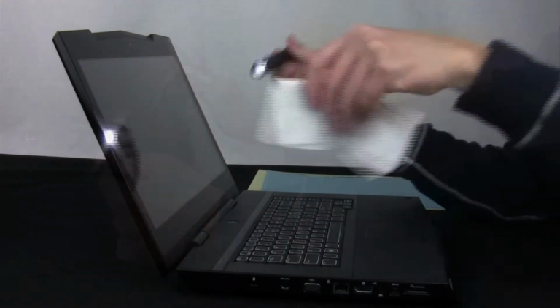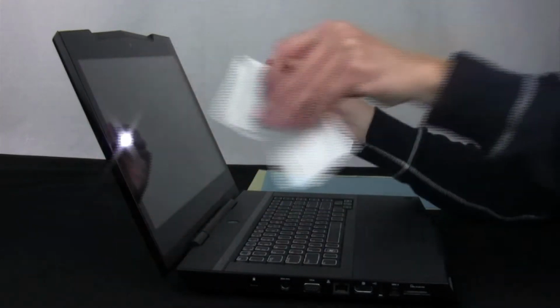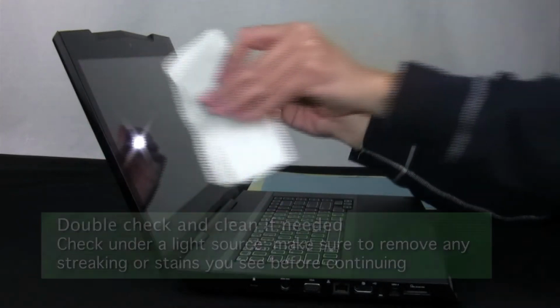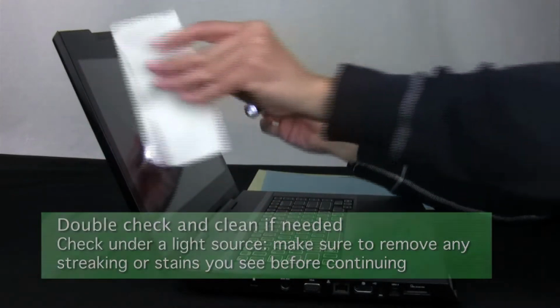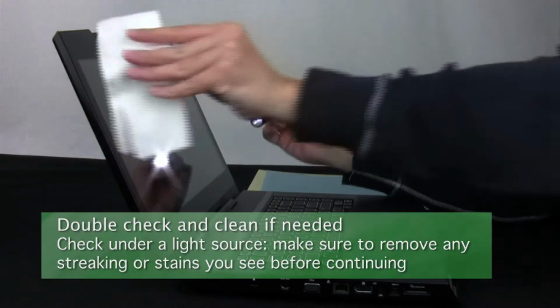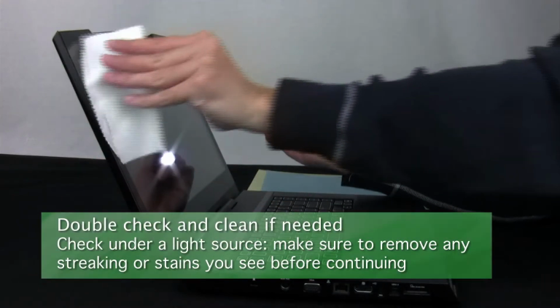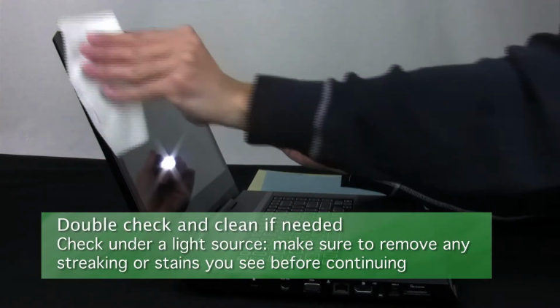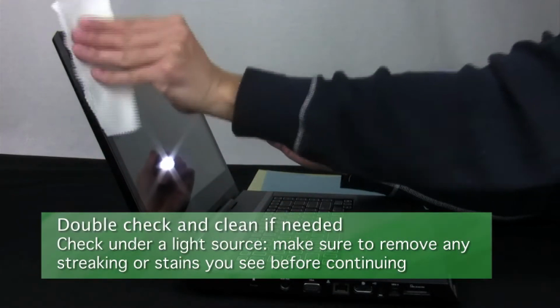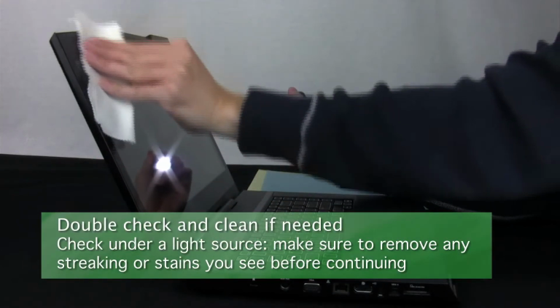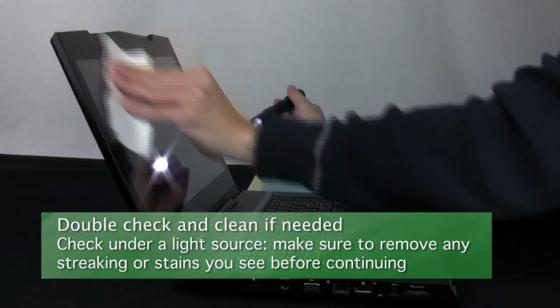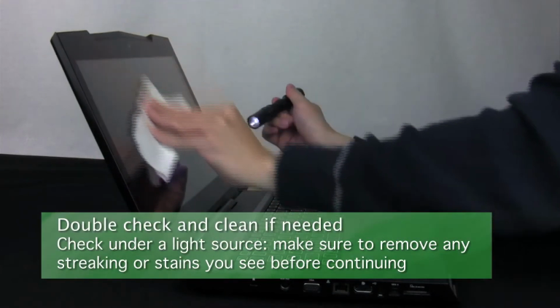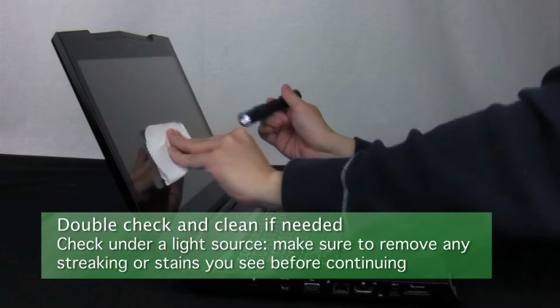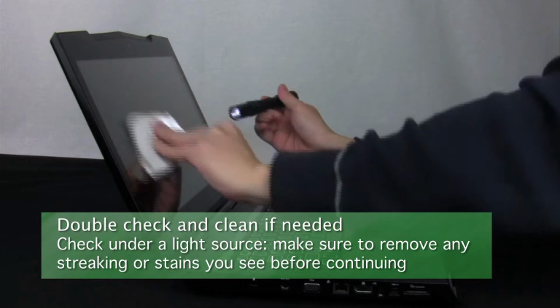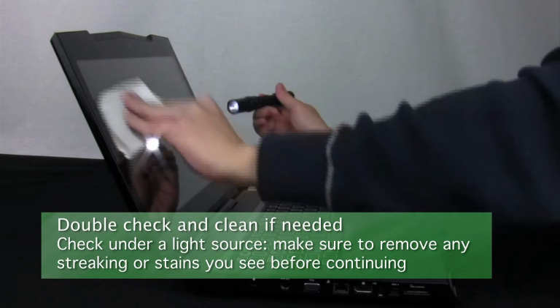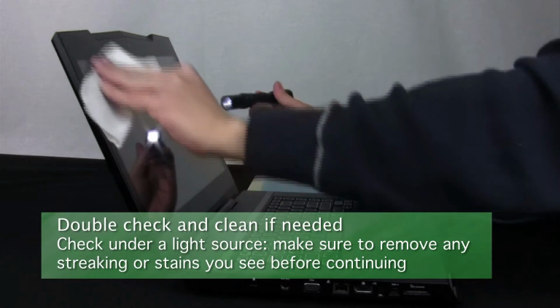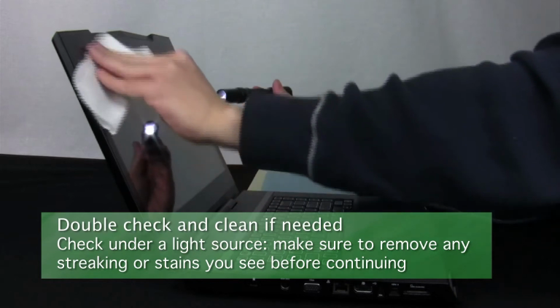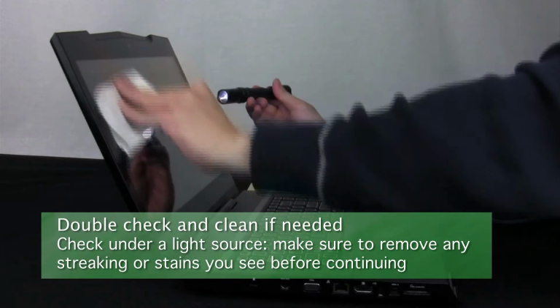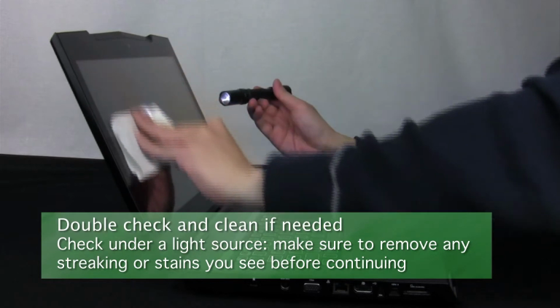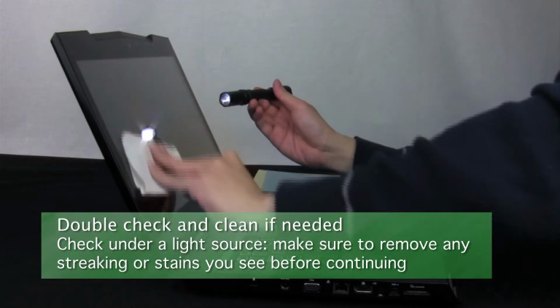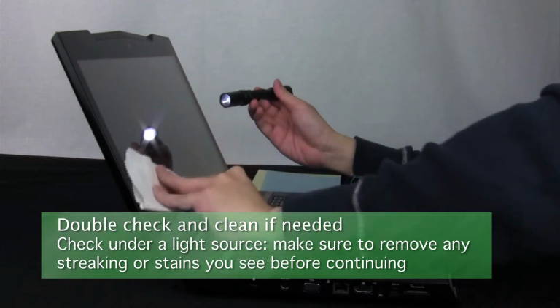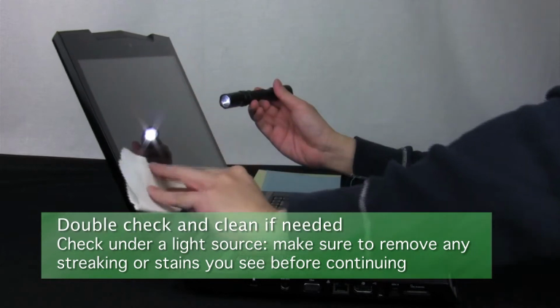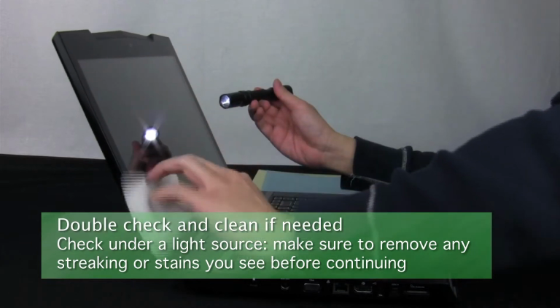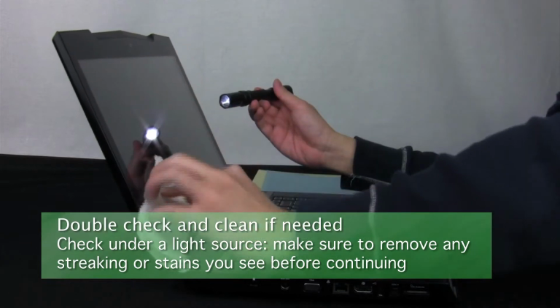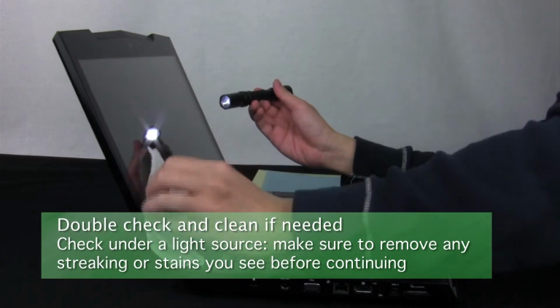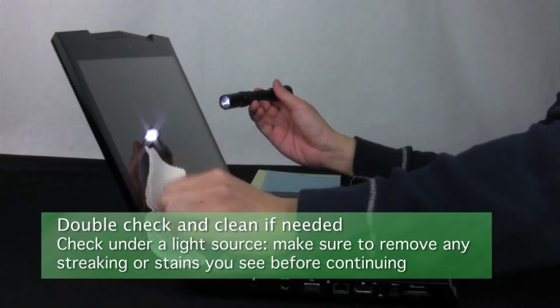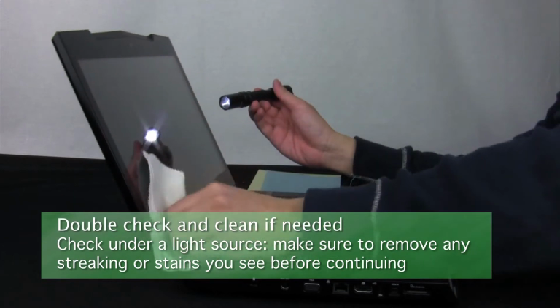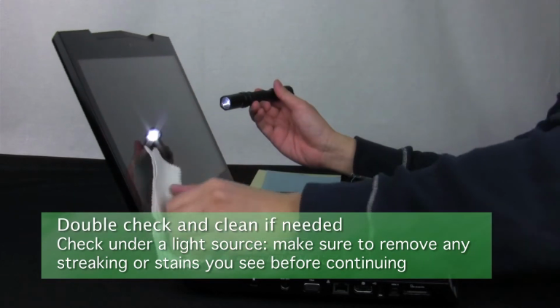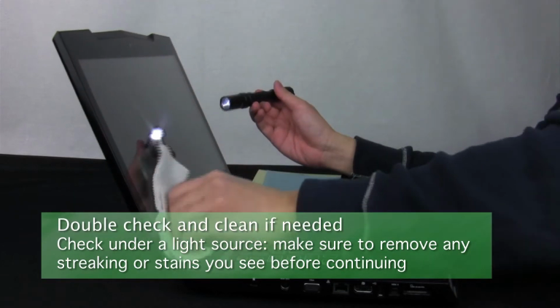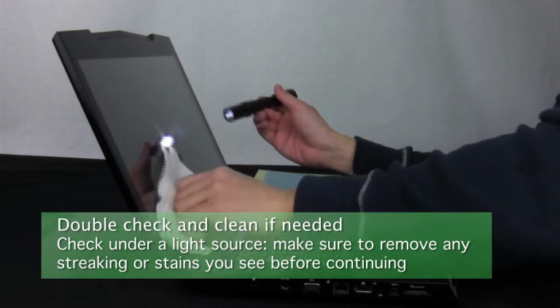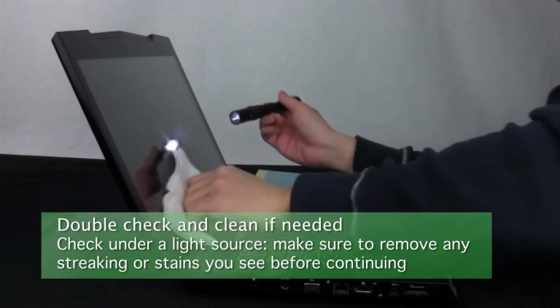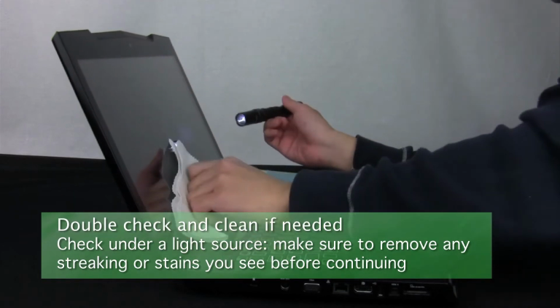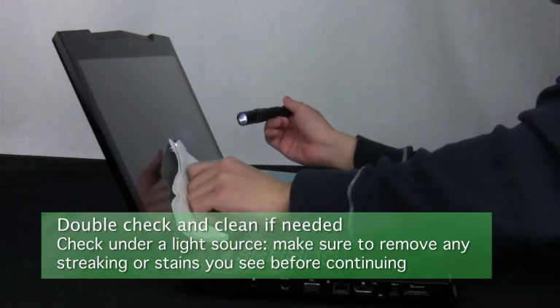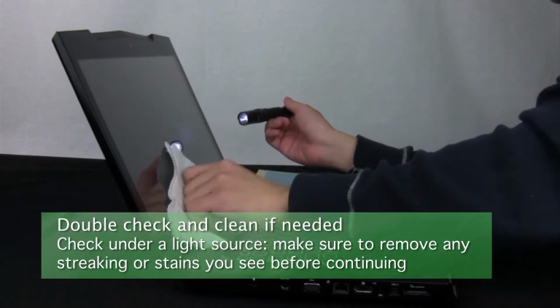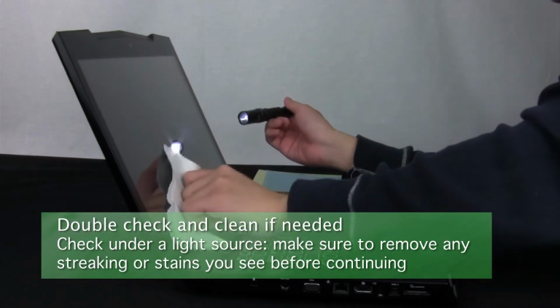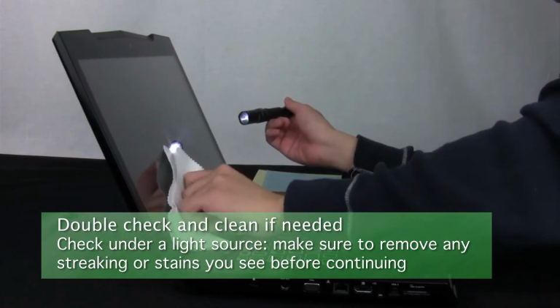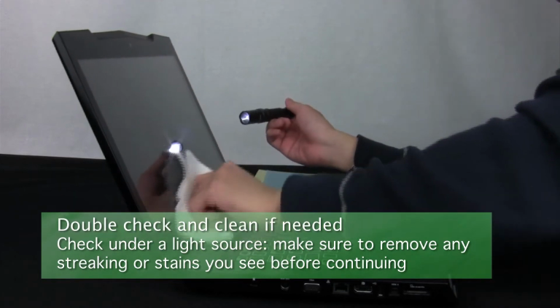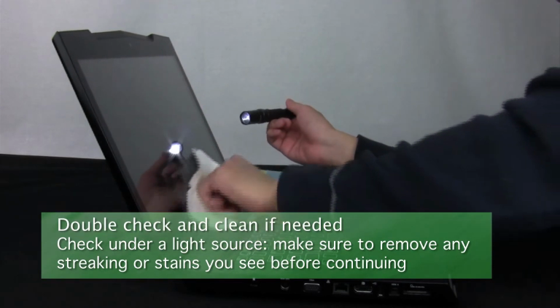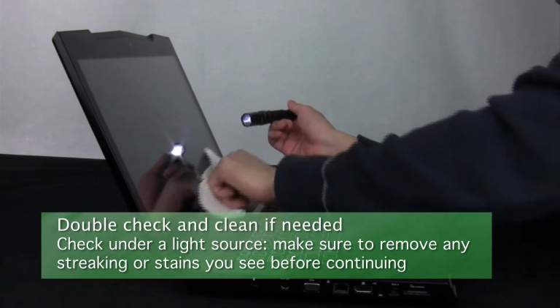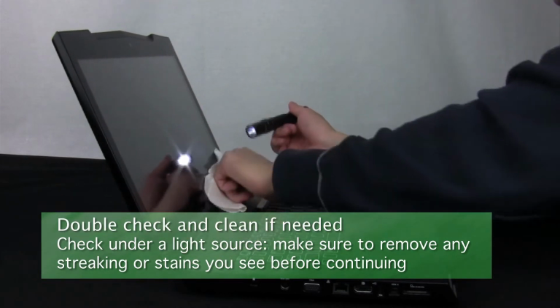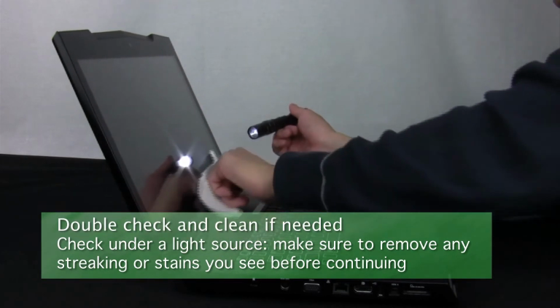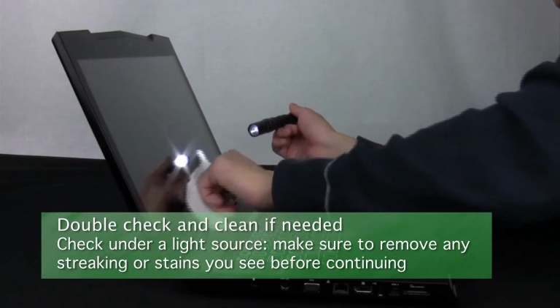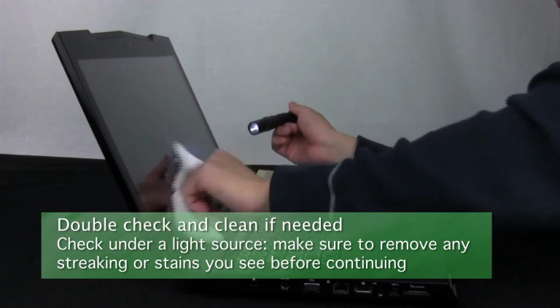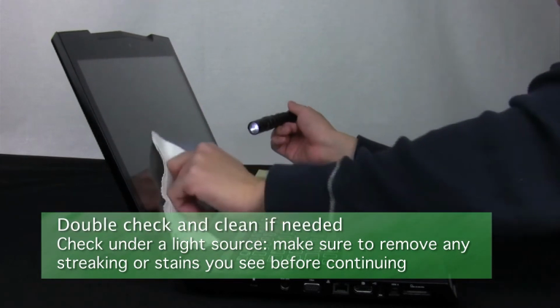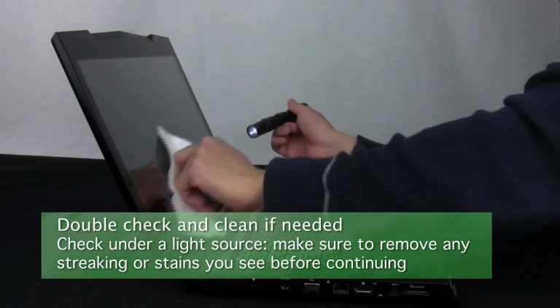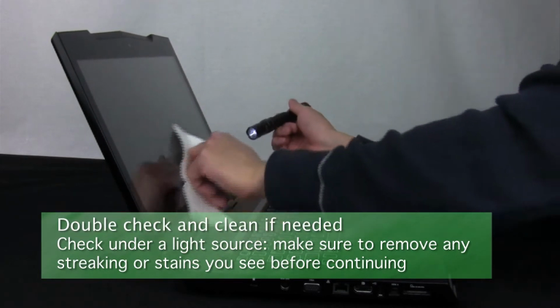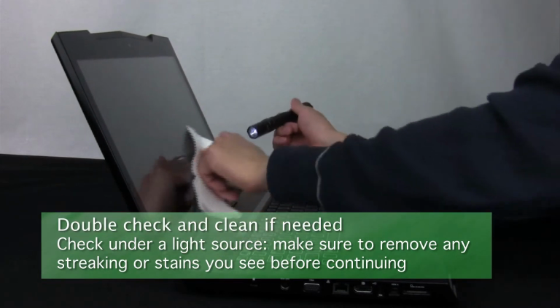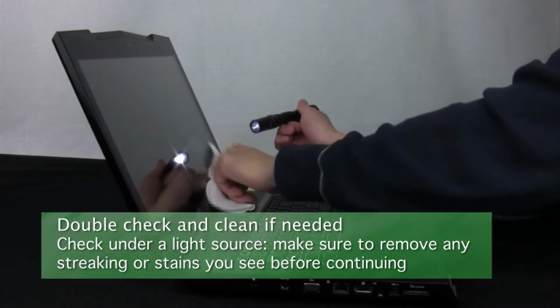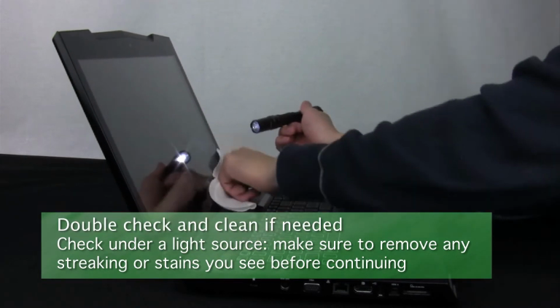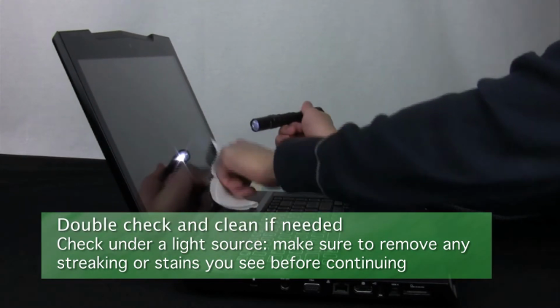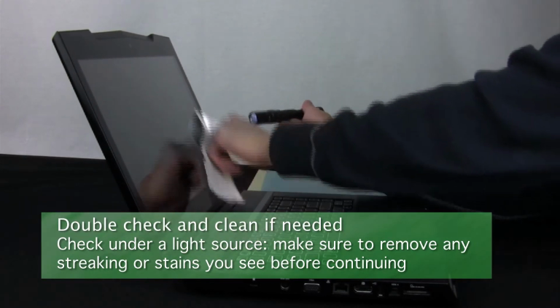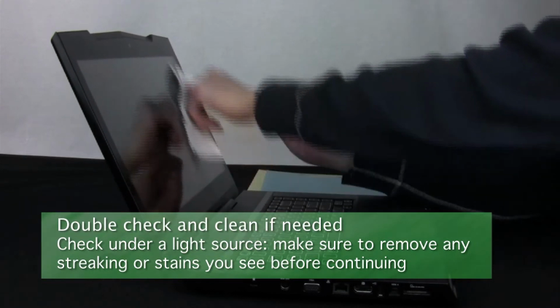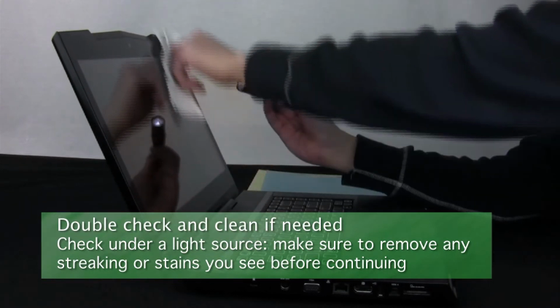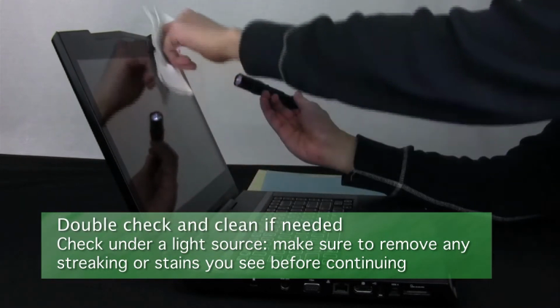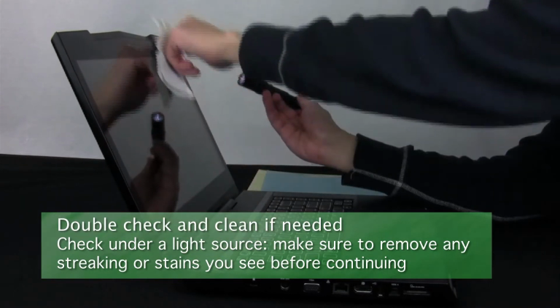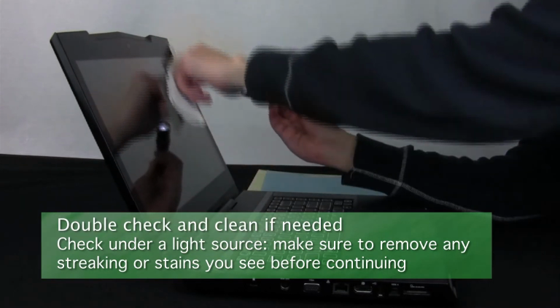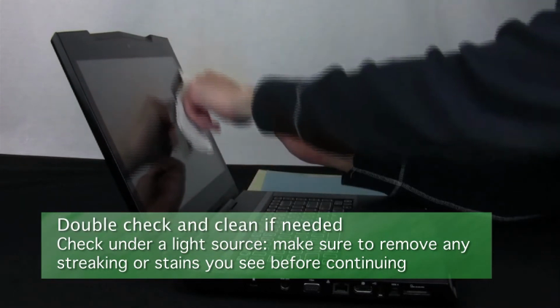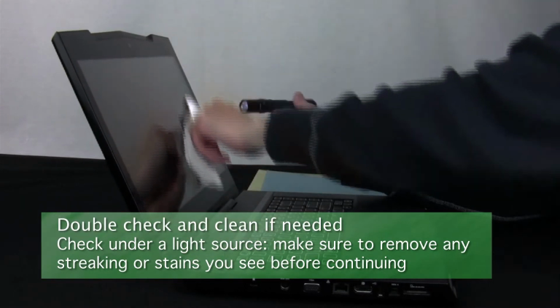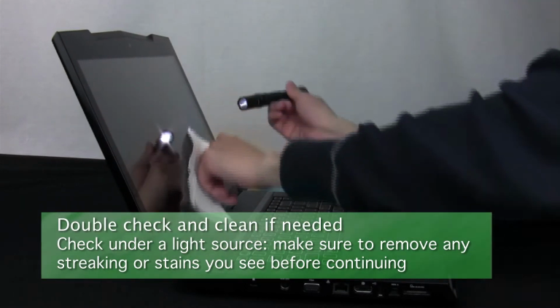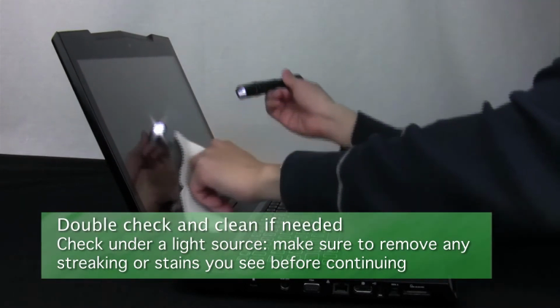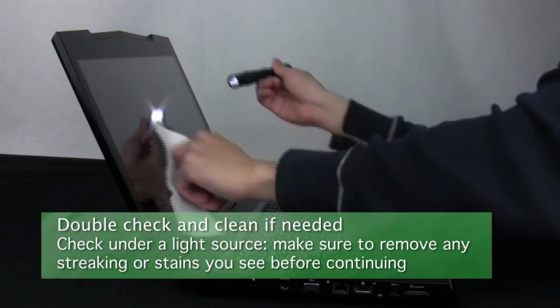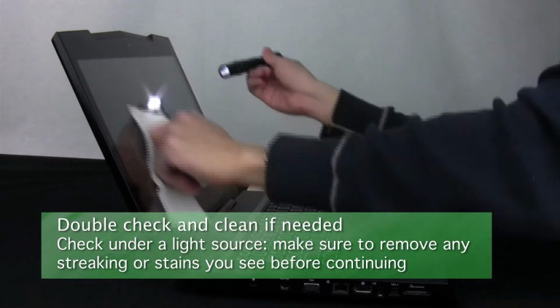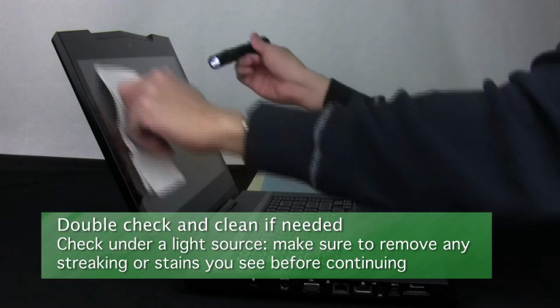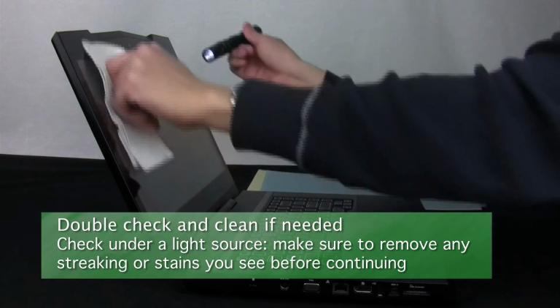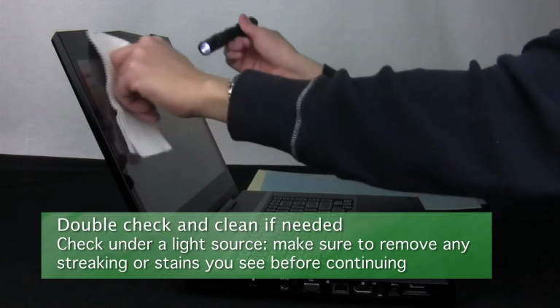Finally, check under your light source for any more streaking. Repeat the cleaning as necessary until your screen is completely clean.